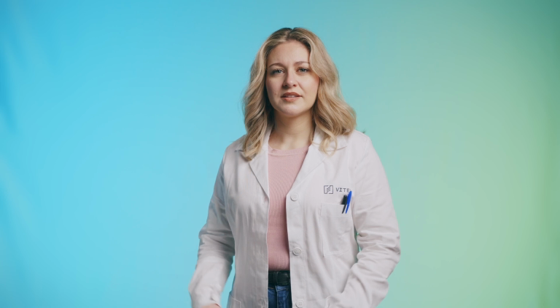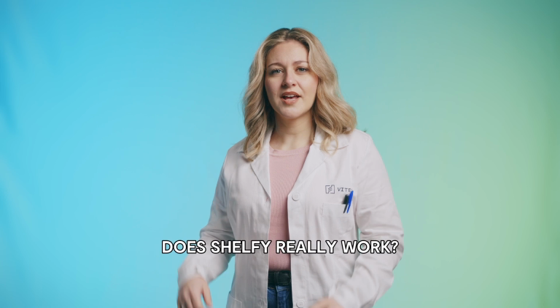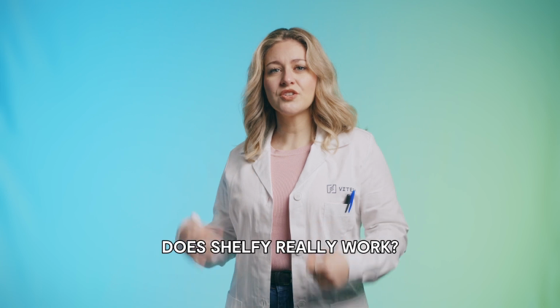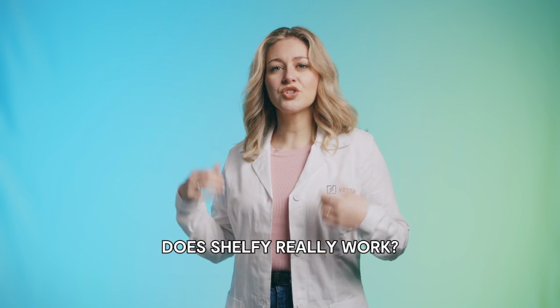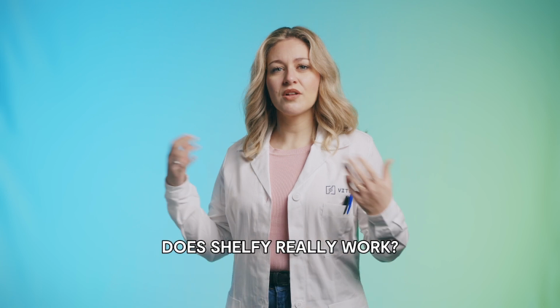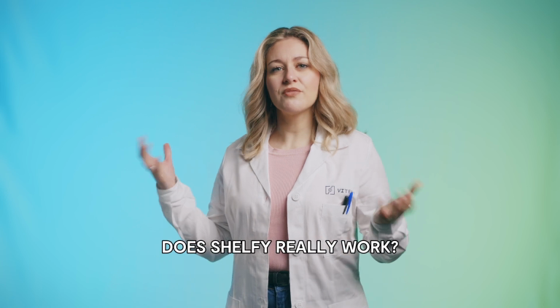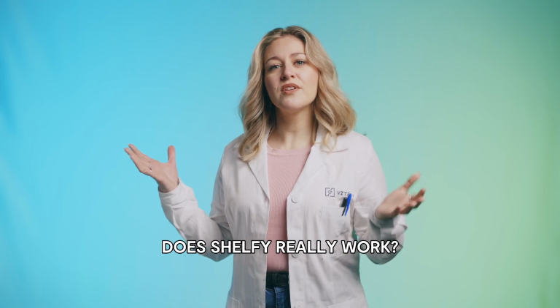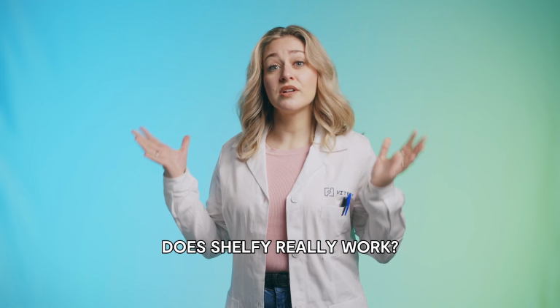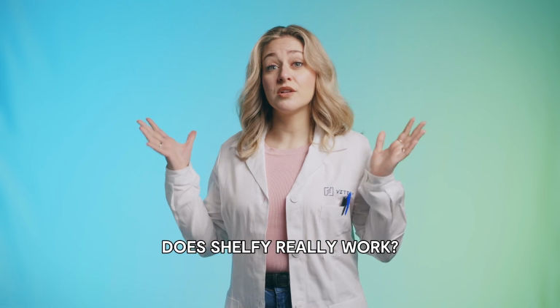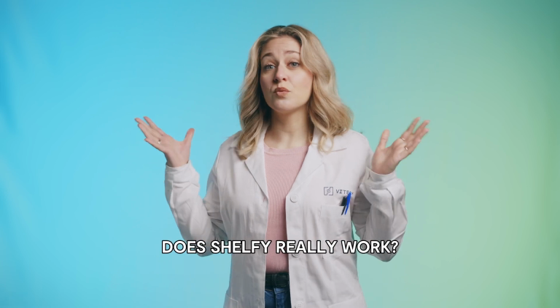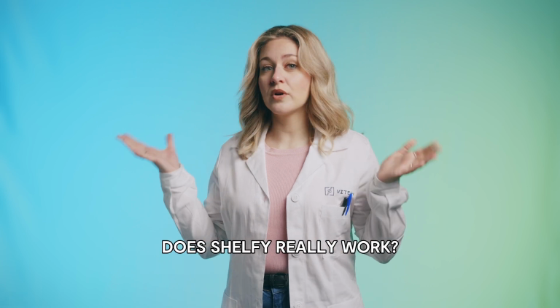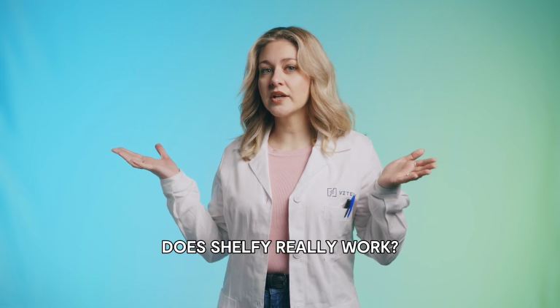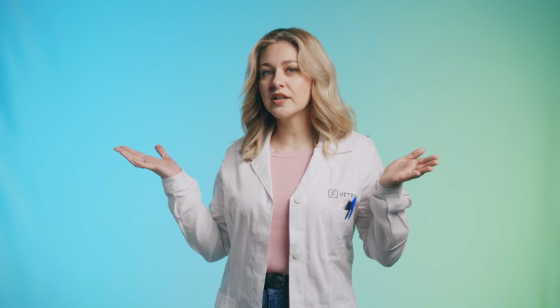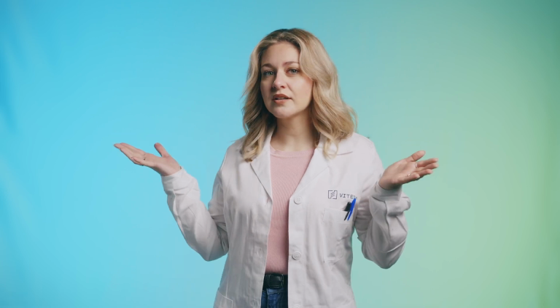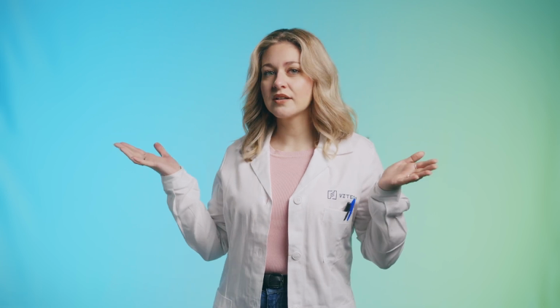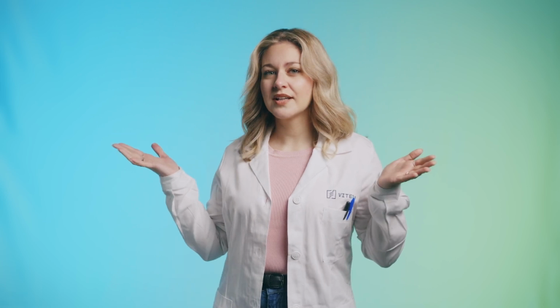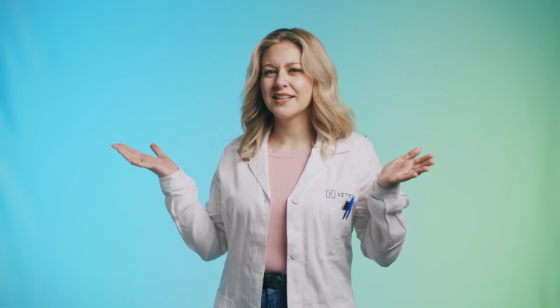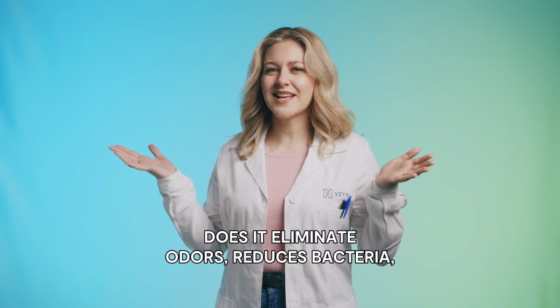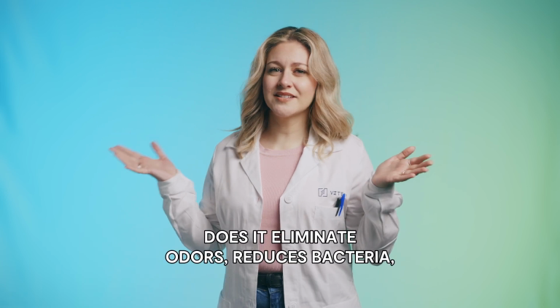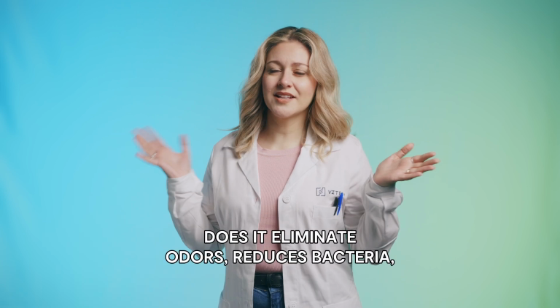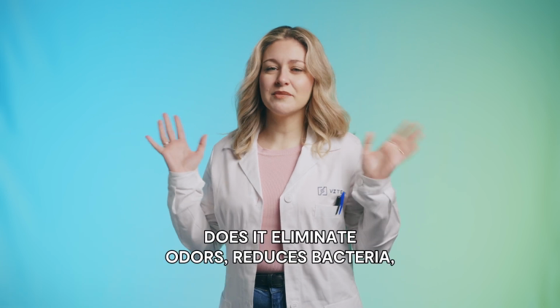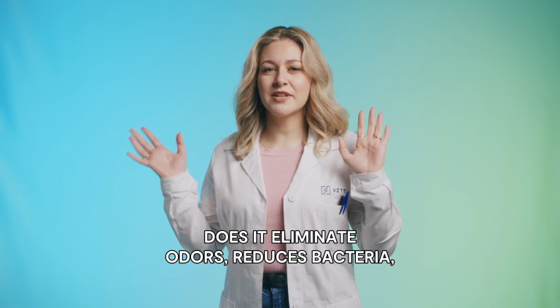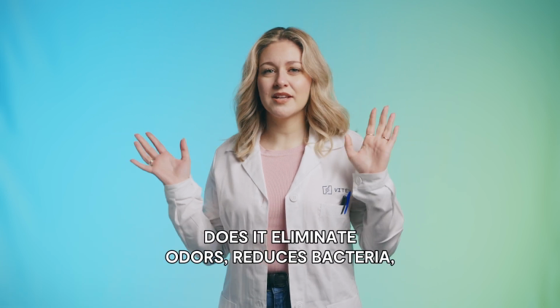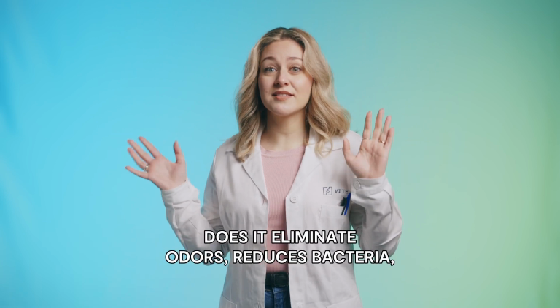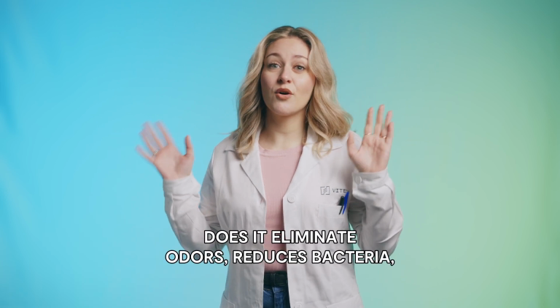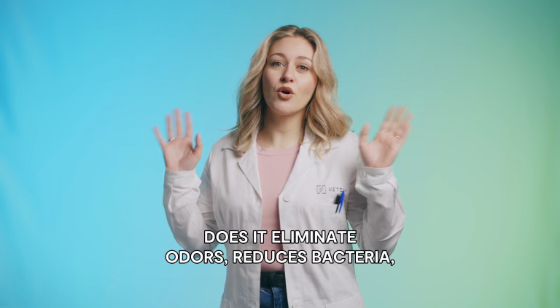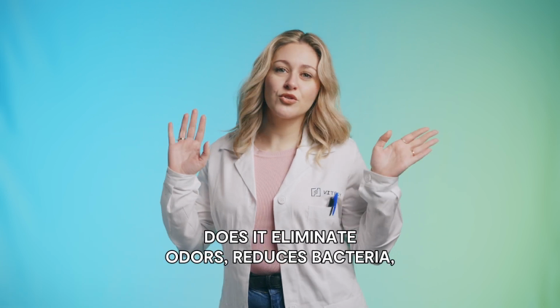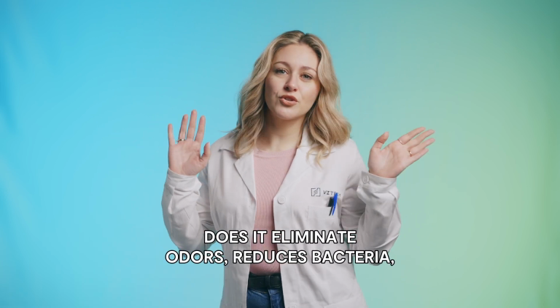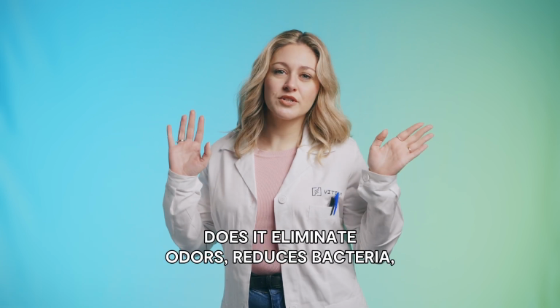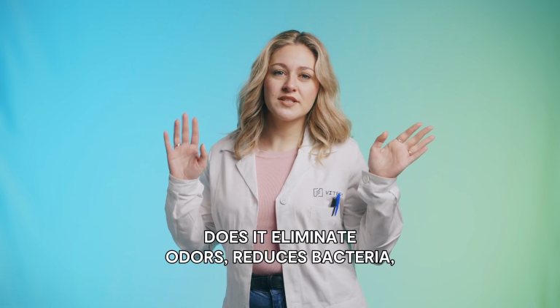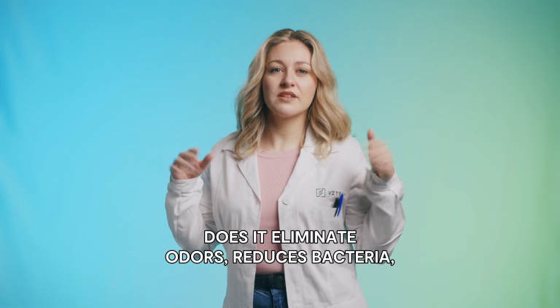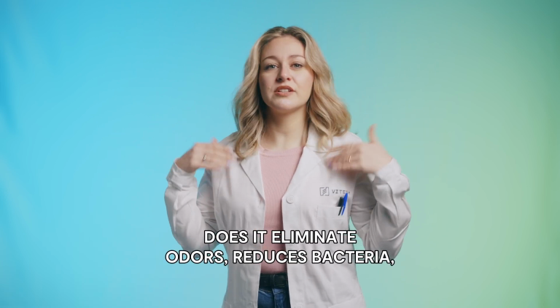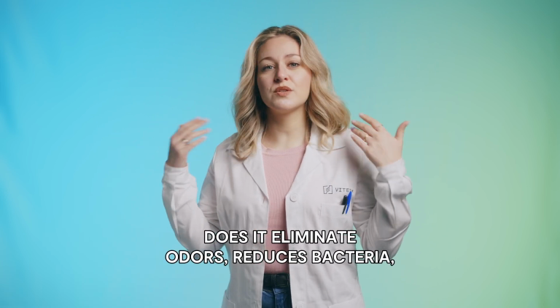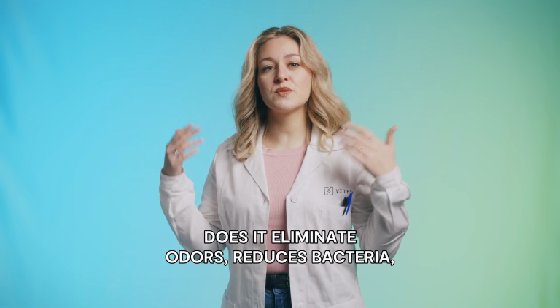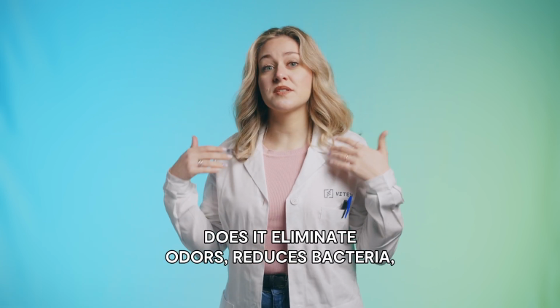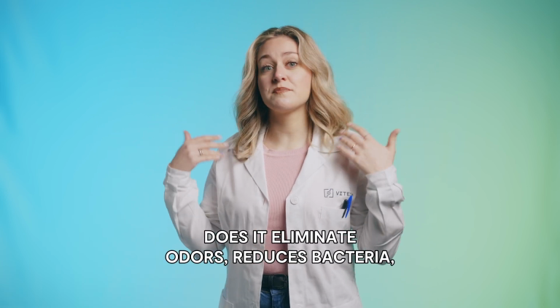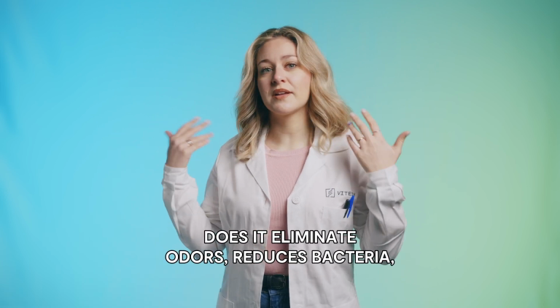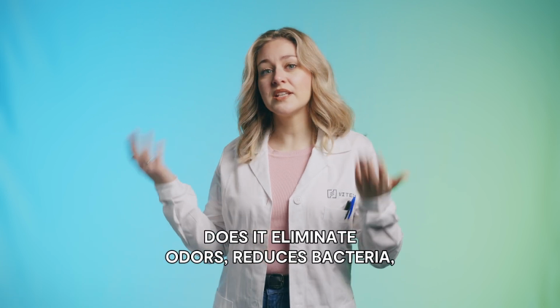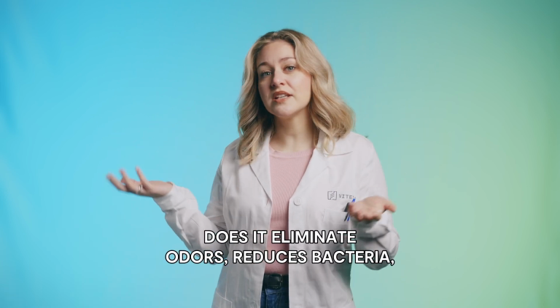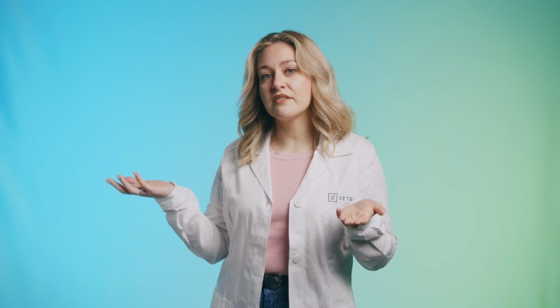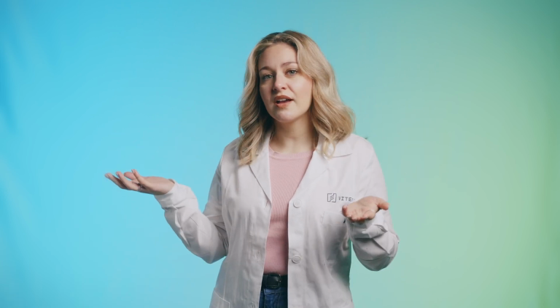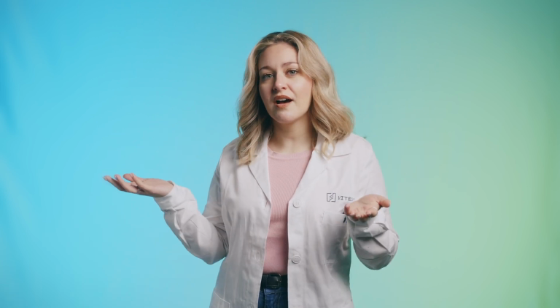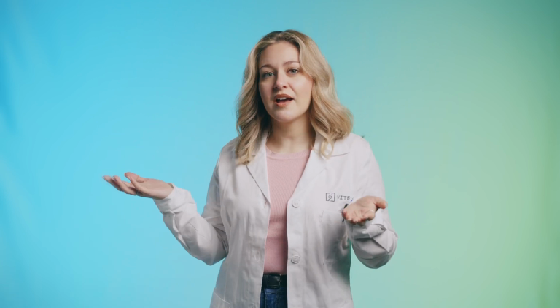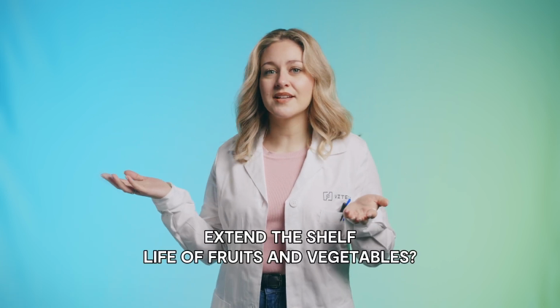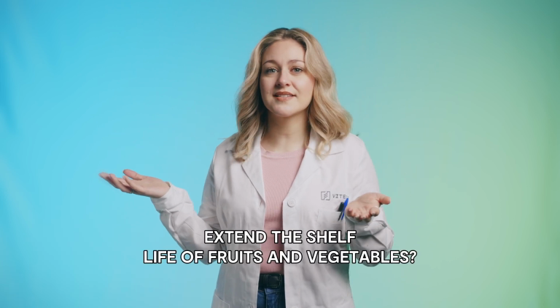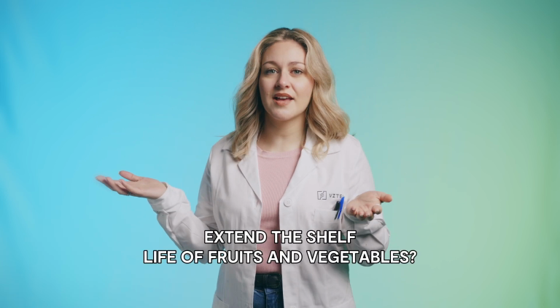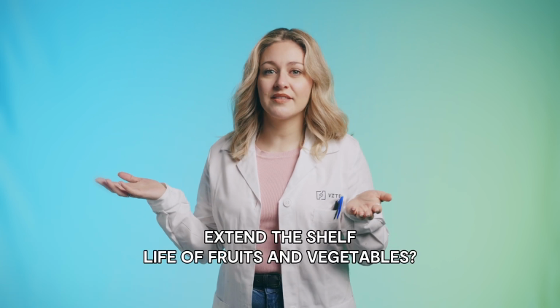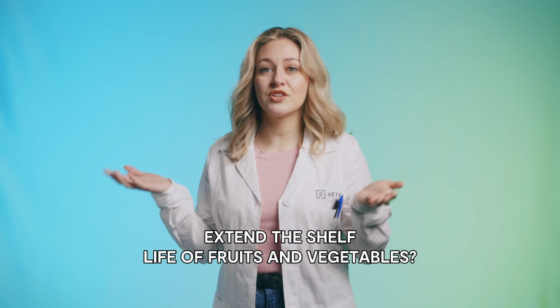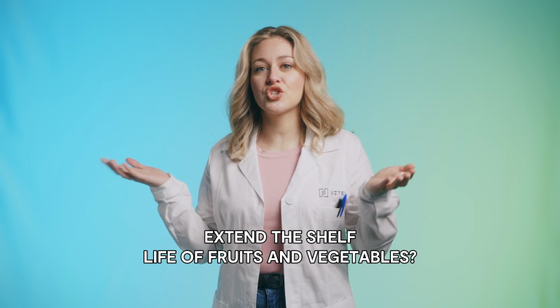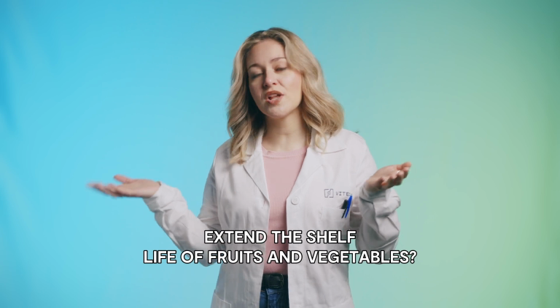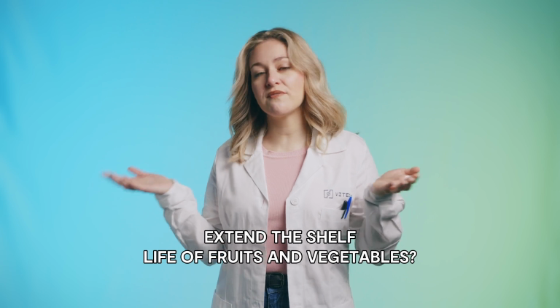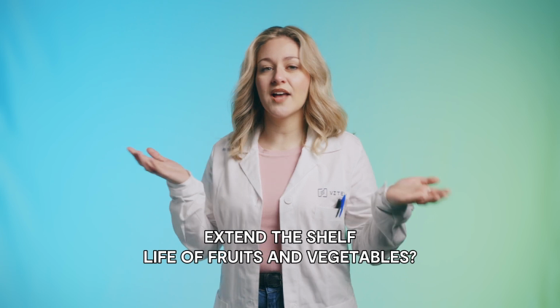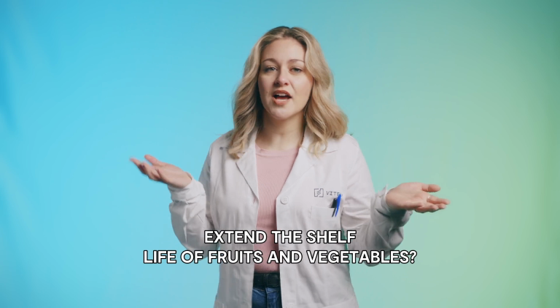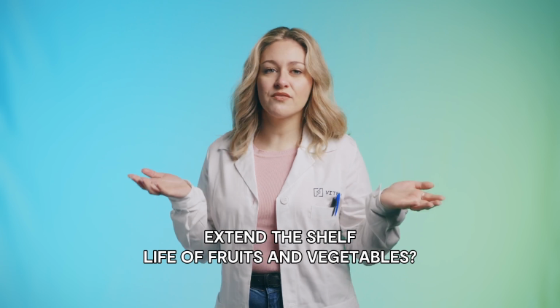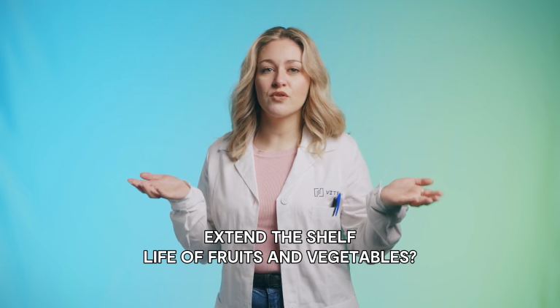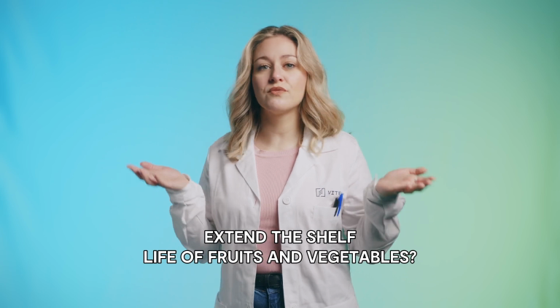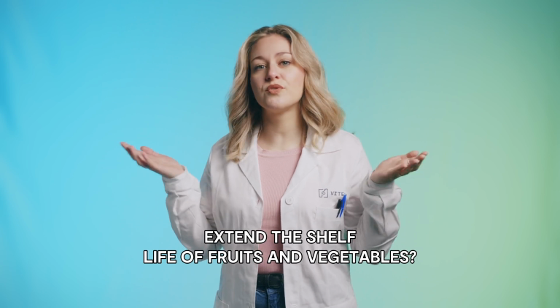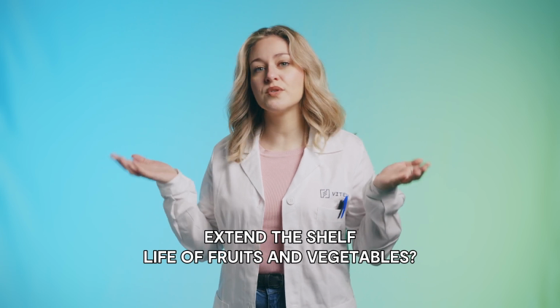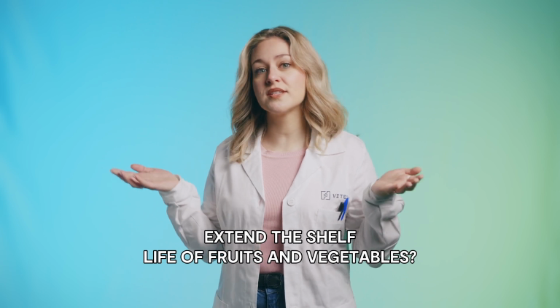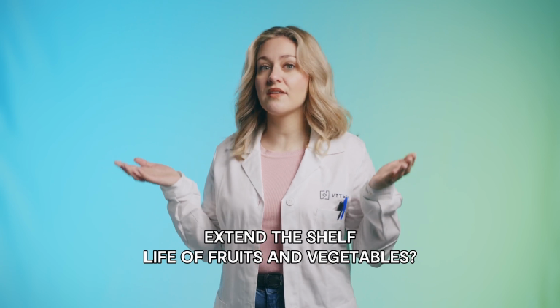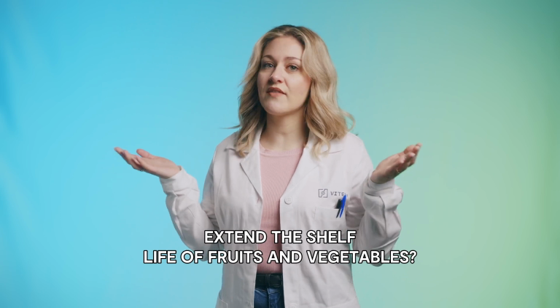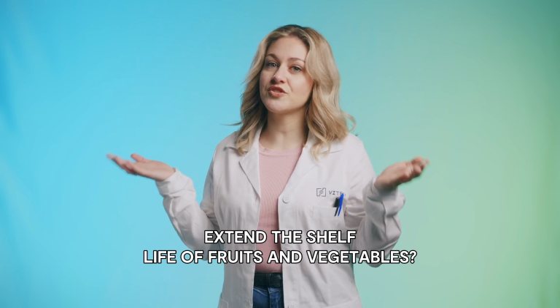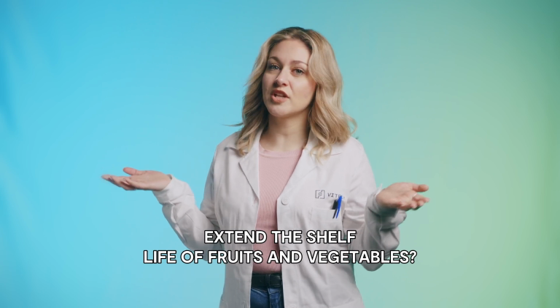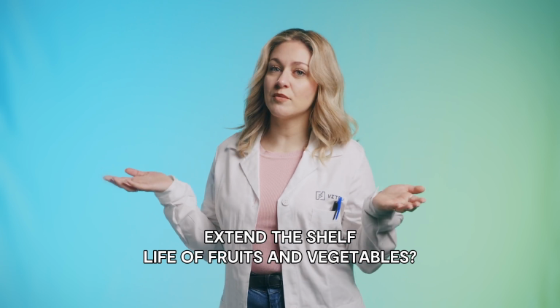Does Shelfy really work? Does it eliminate odors, reduce bacteria, and extend the shelf life of fruits and vegetables?